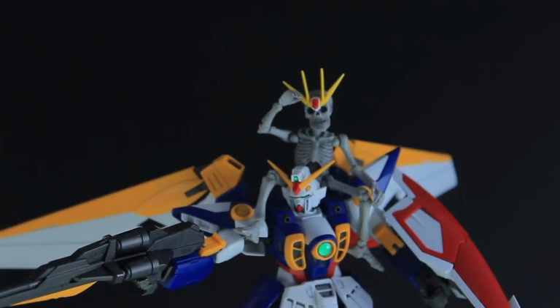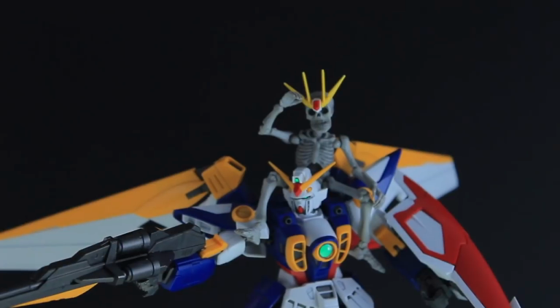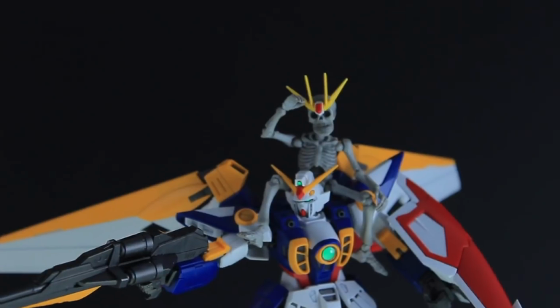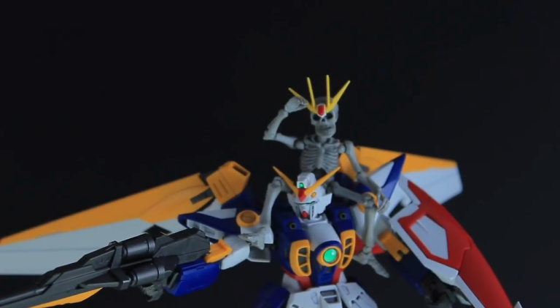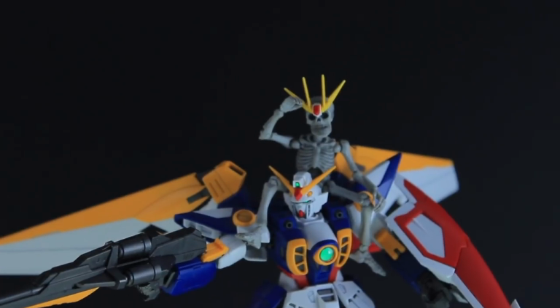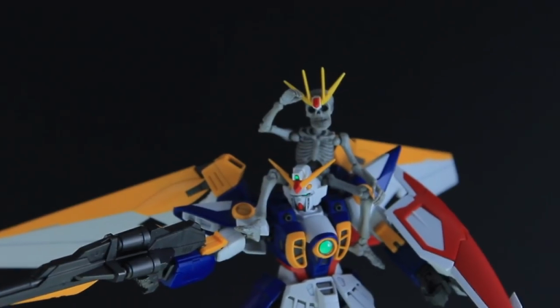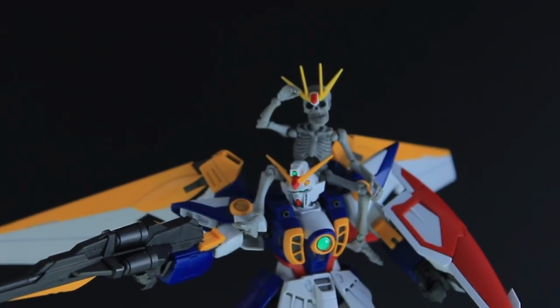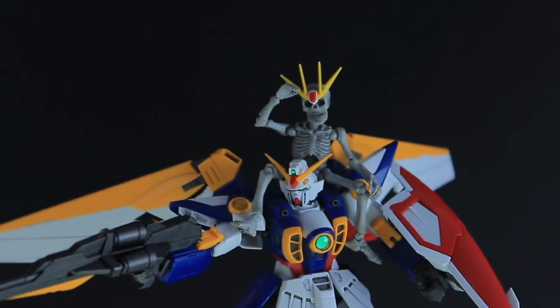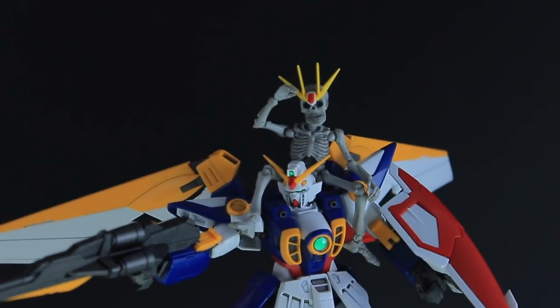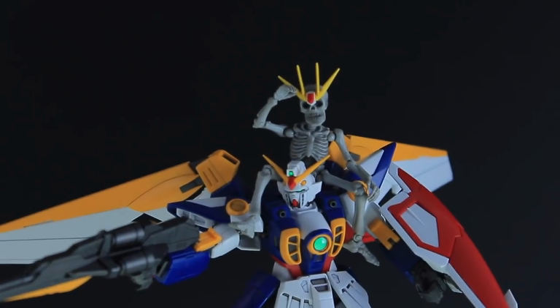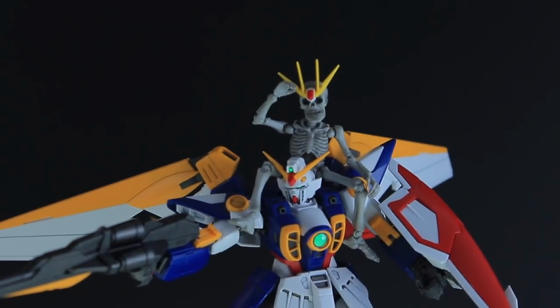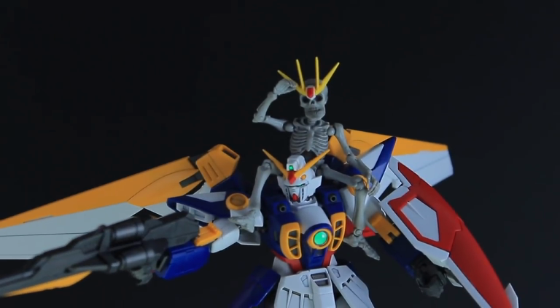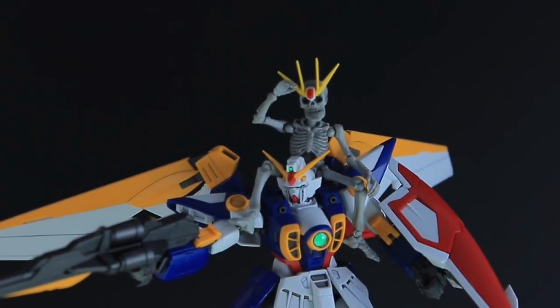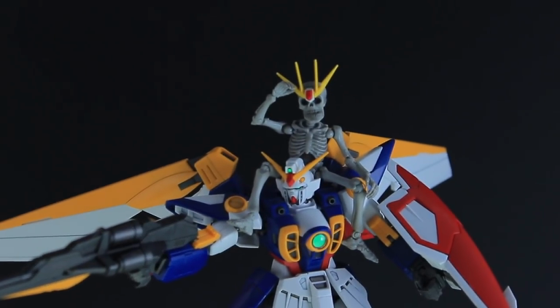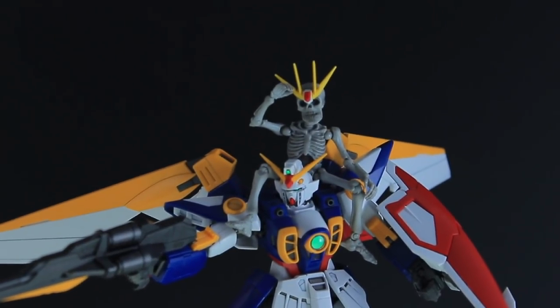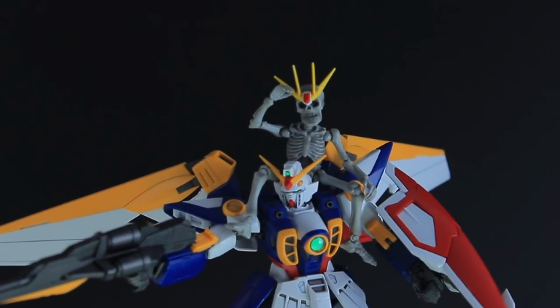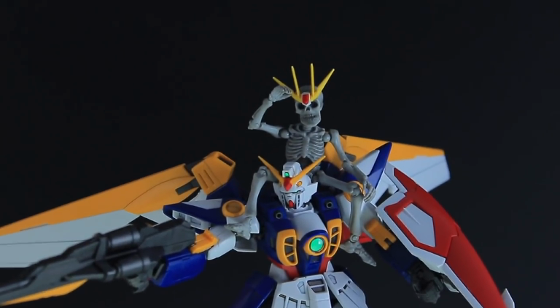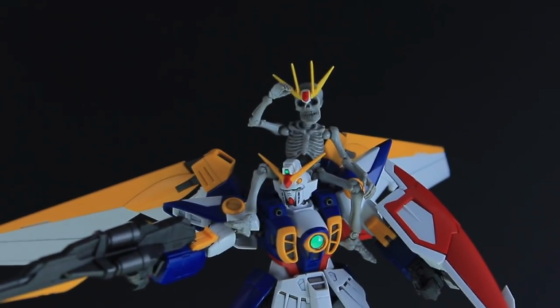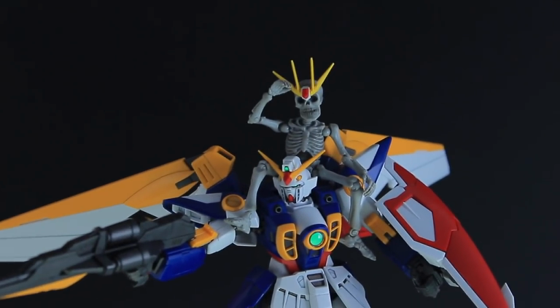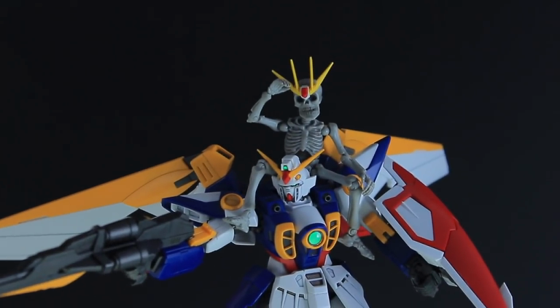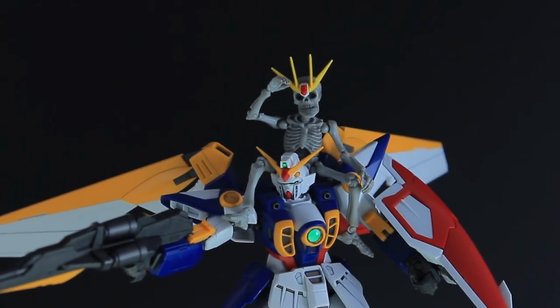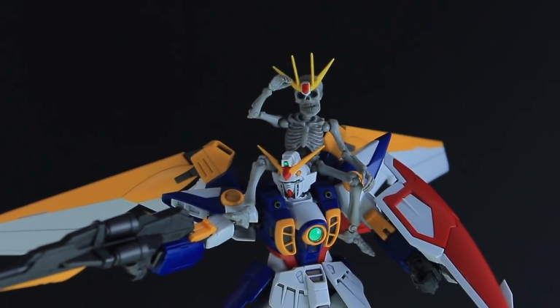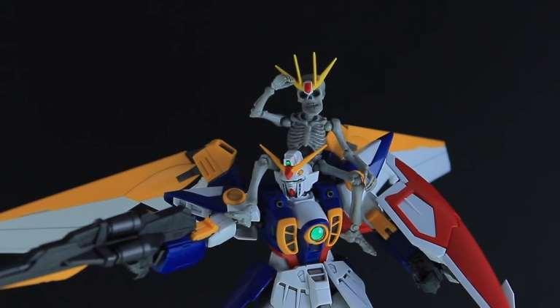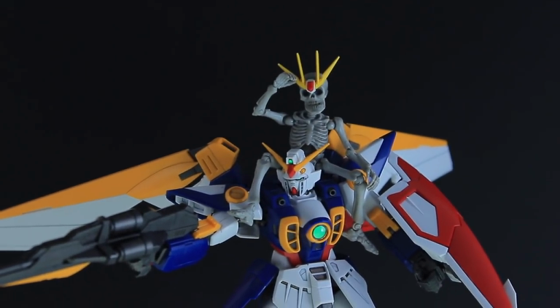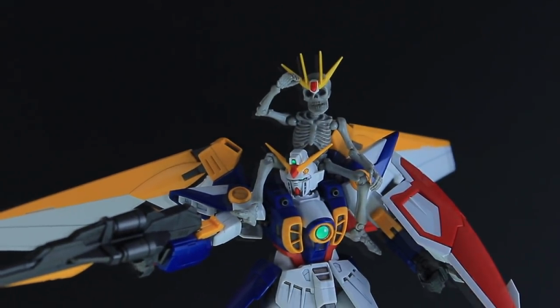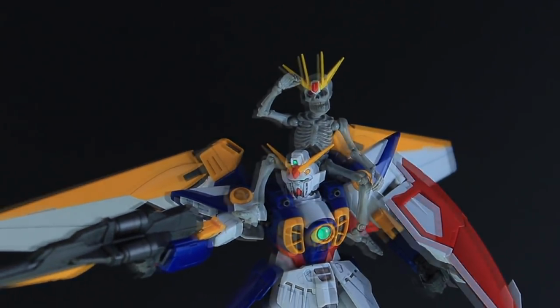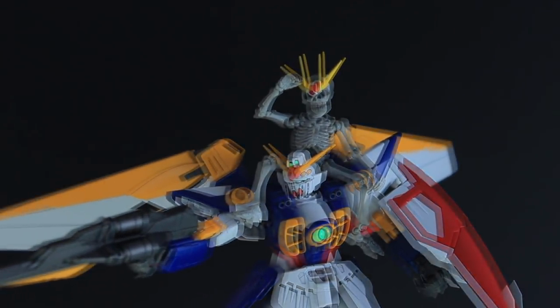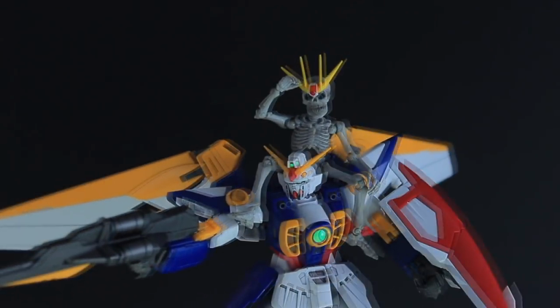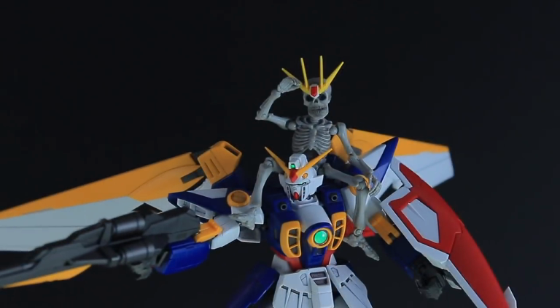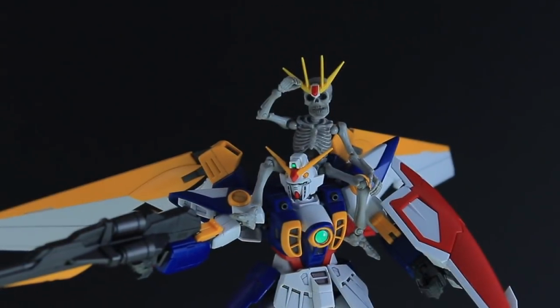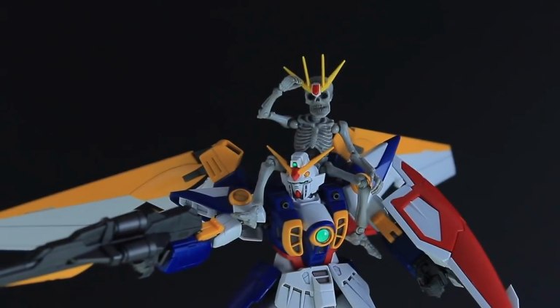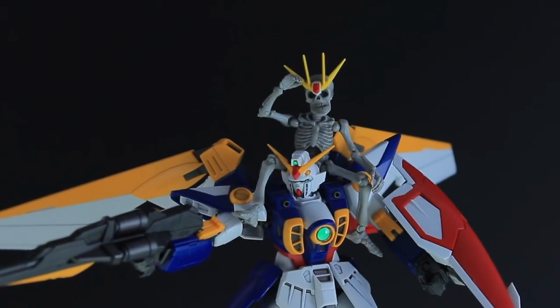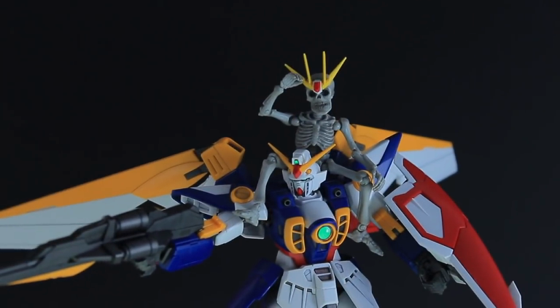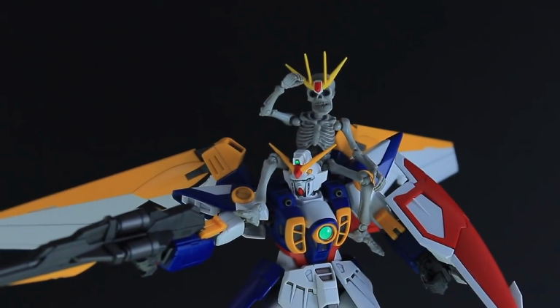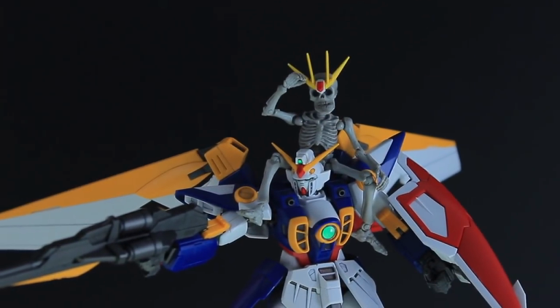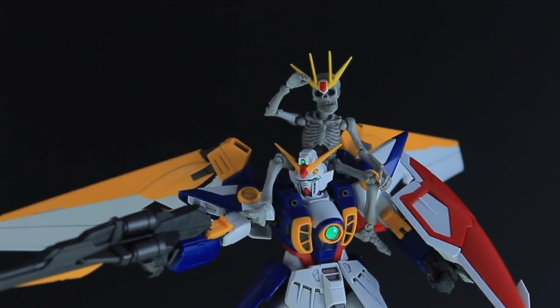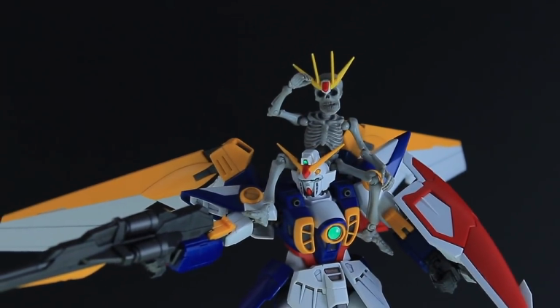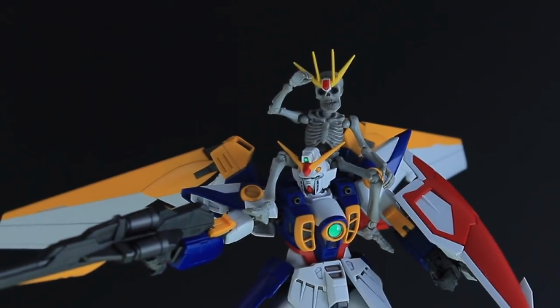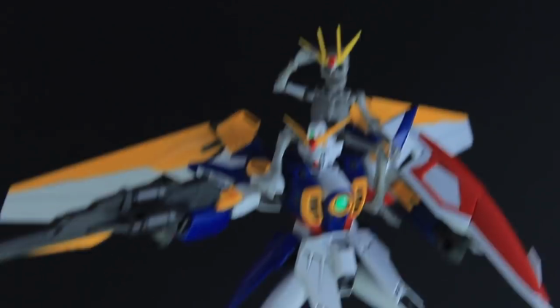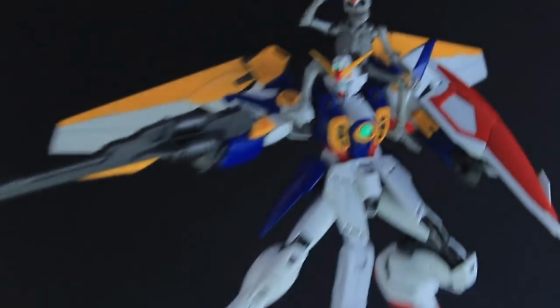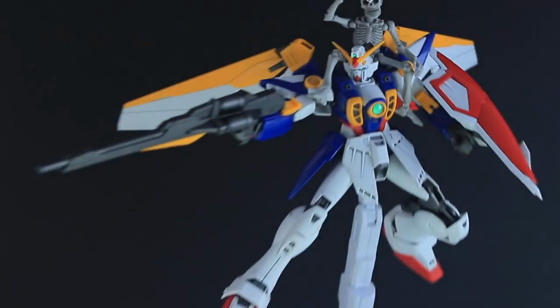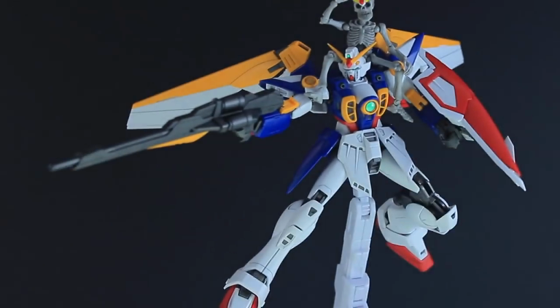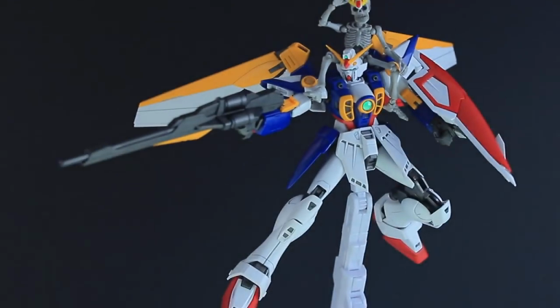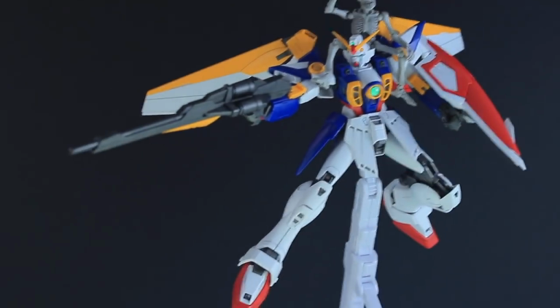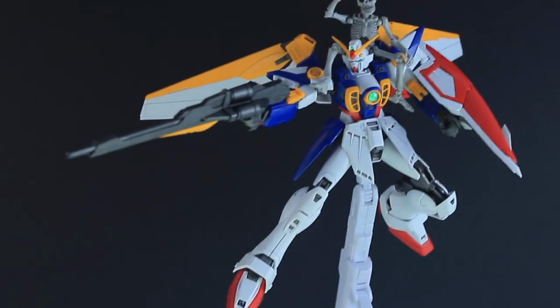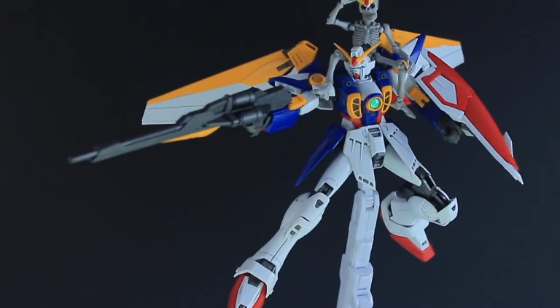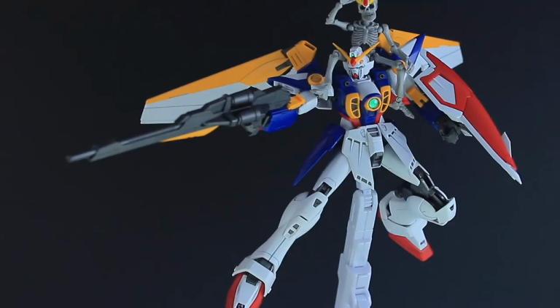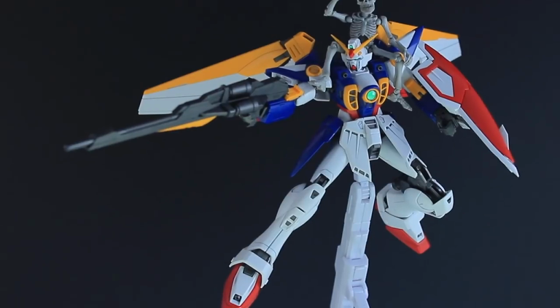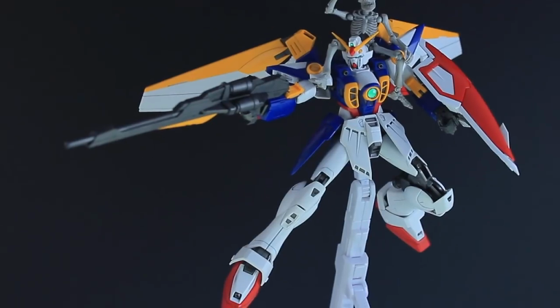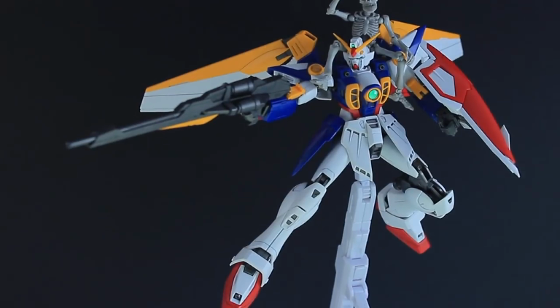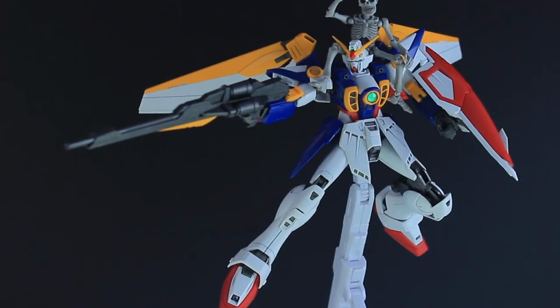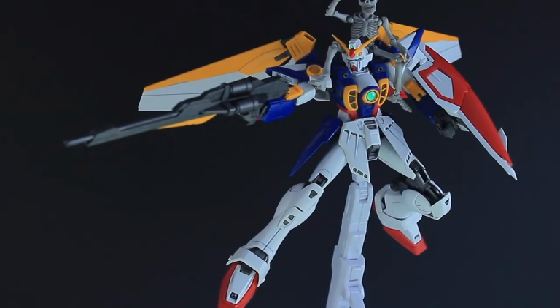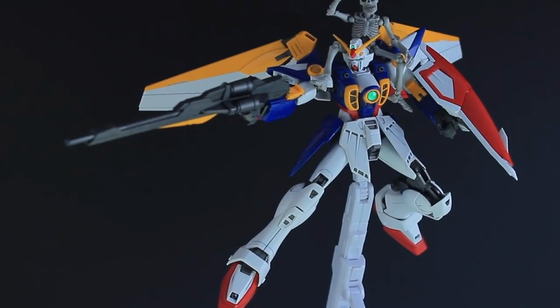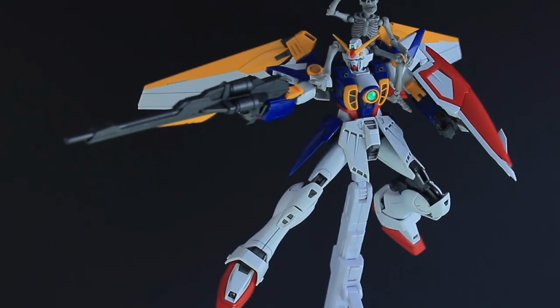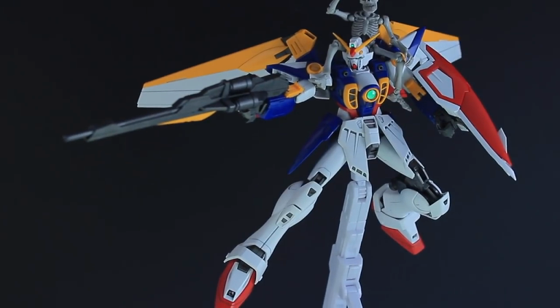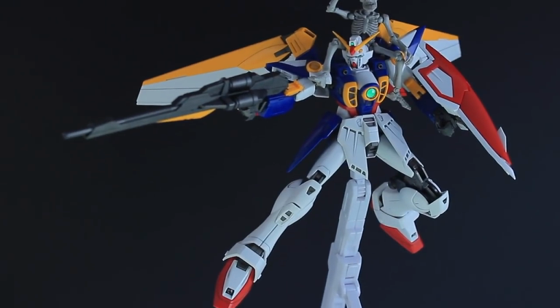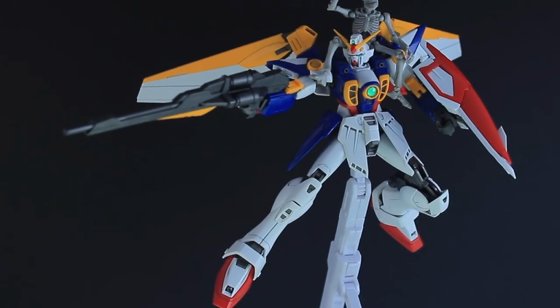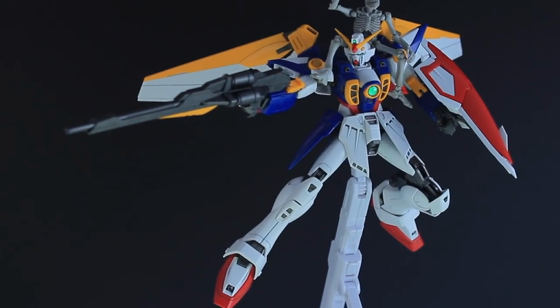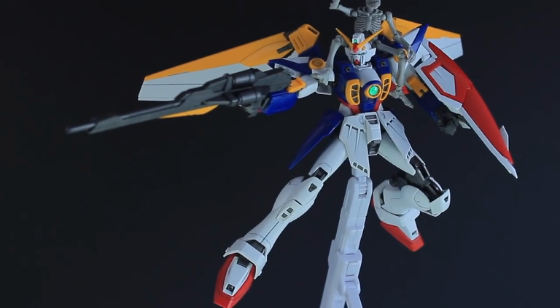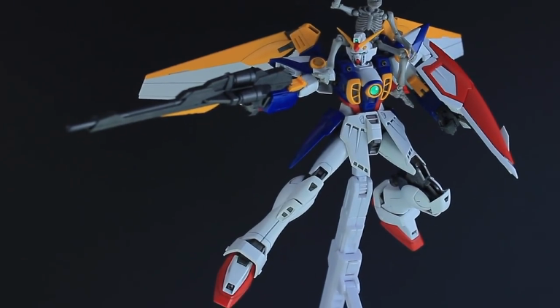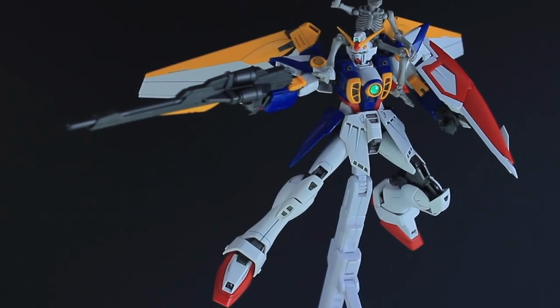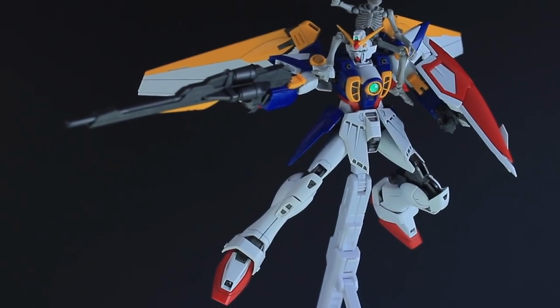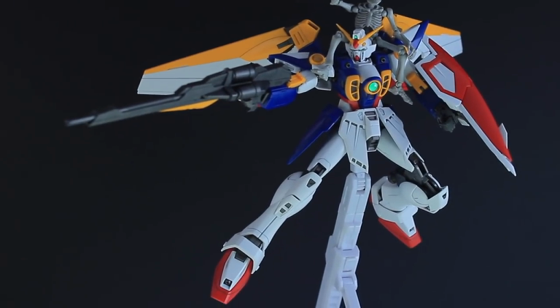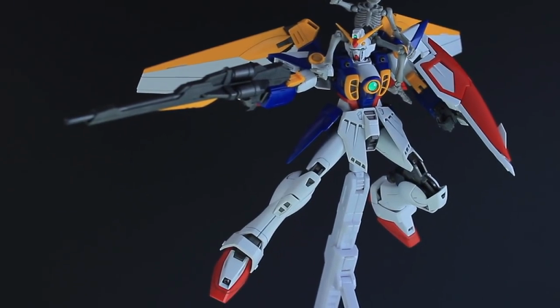Hey, what is up everyone, welcome back to another Master Grade review. Today I'll be checking out the Master Grade Wing Gundam TV version.